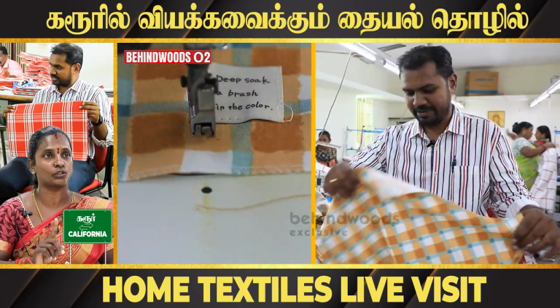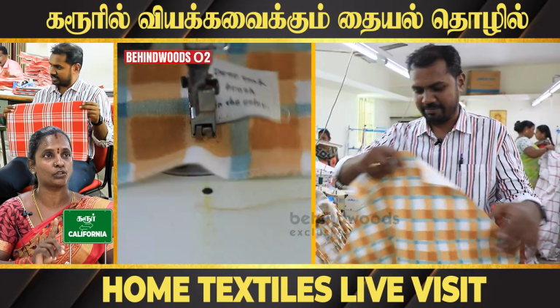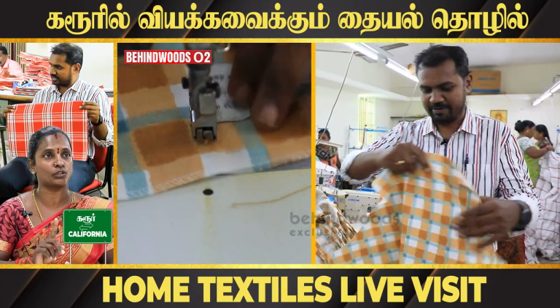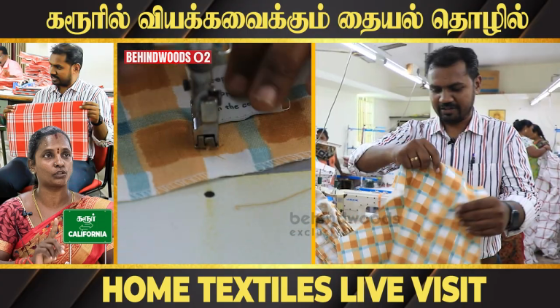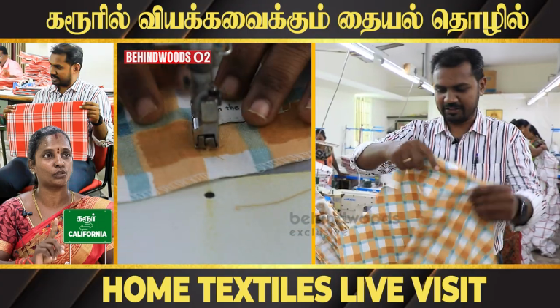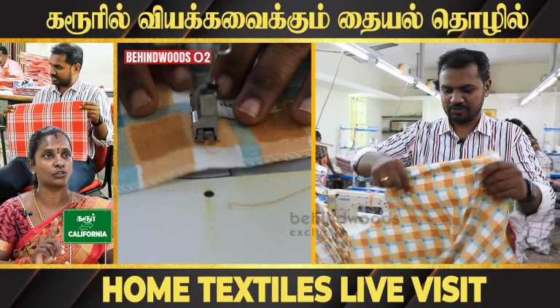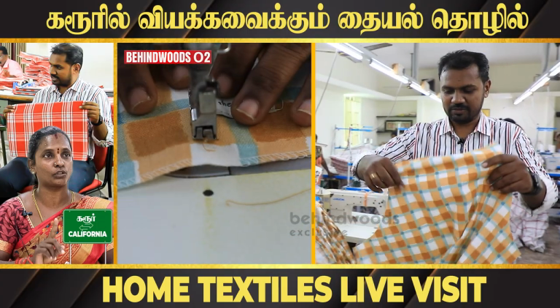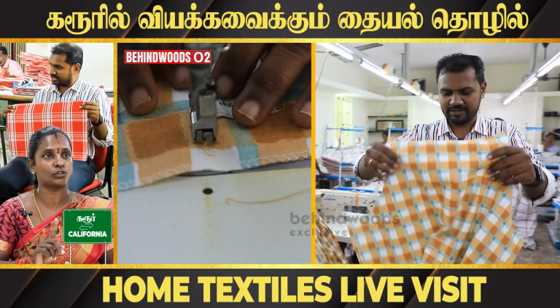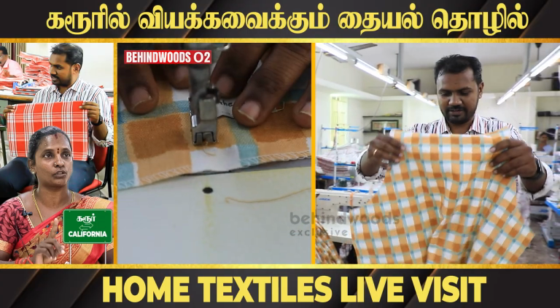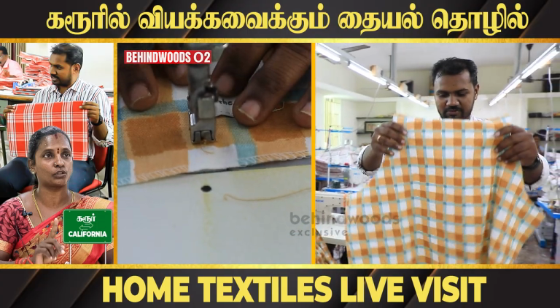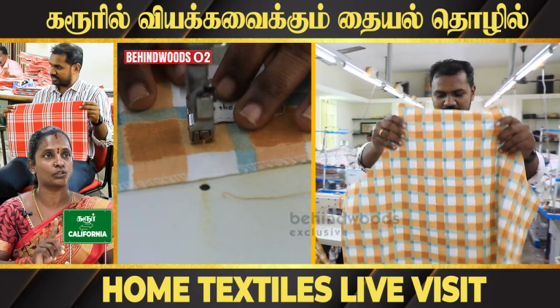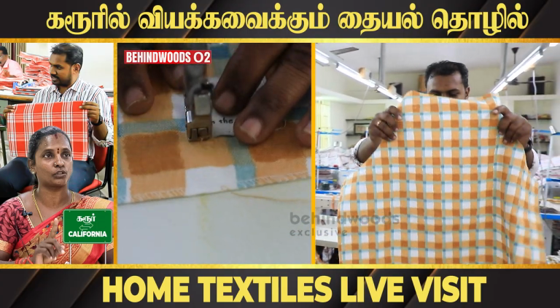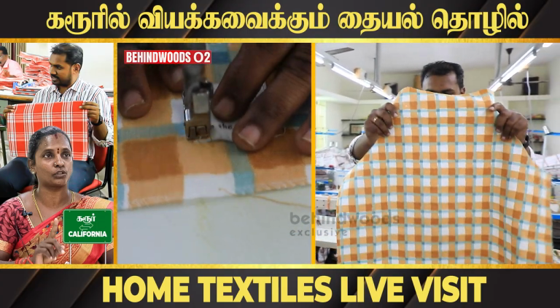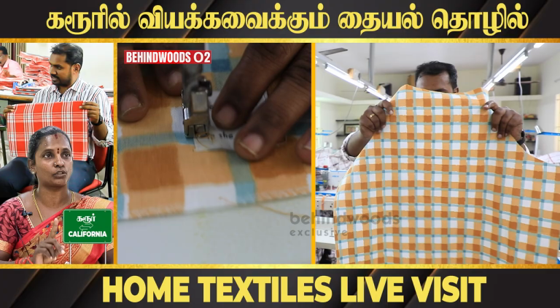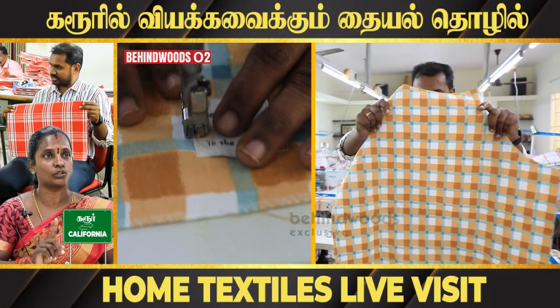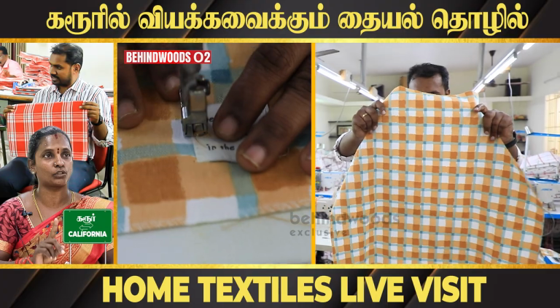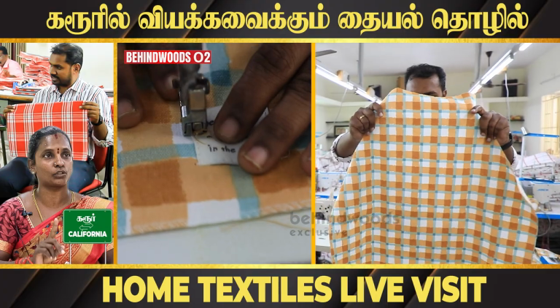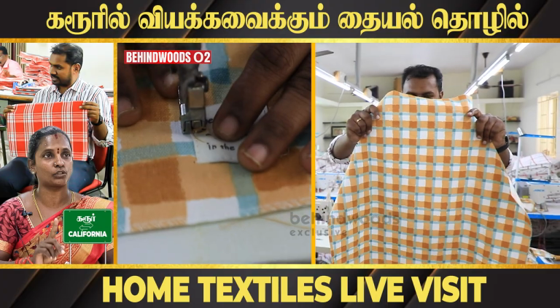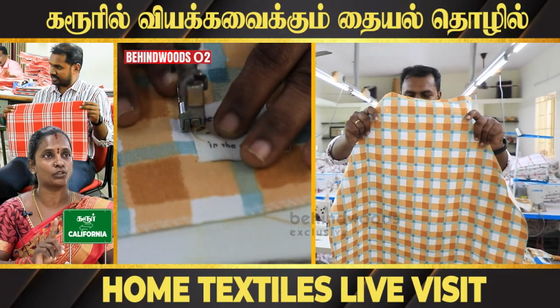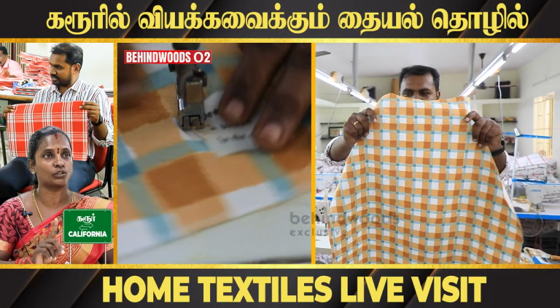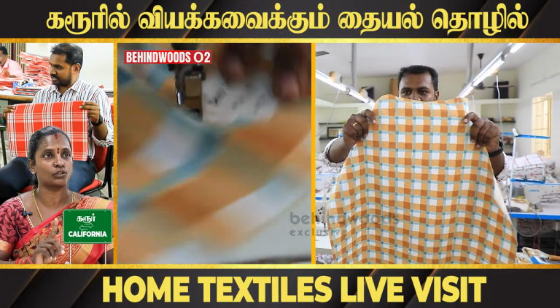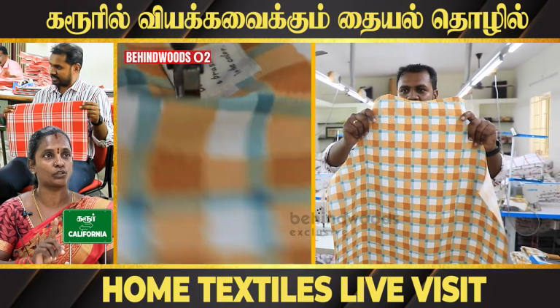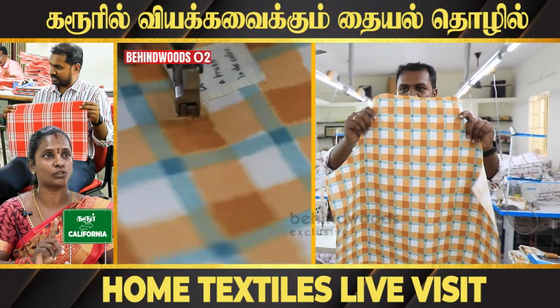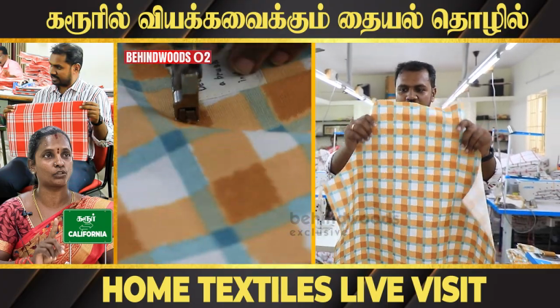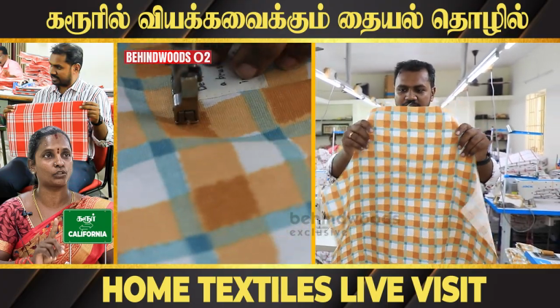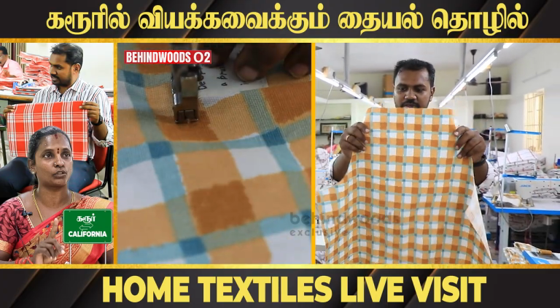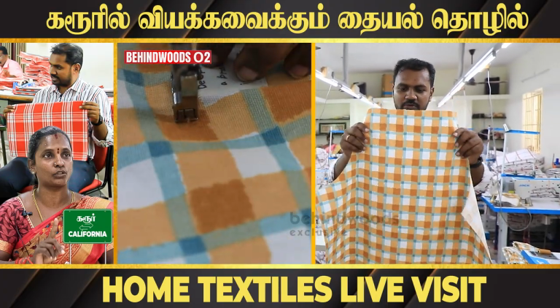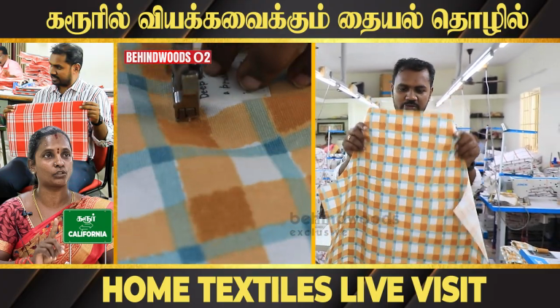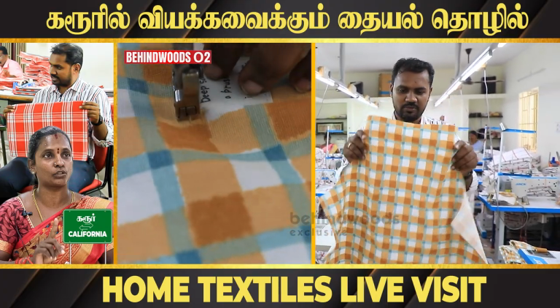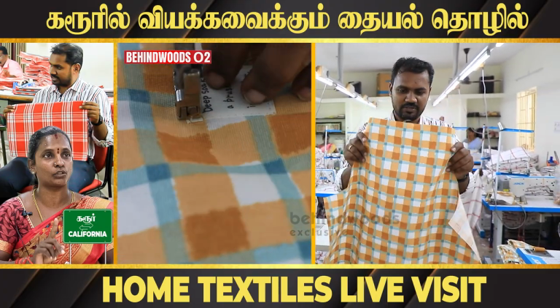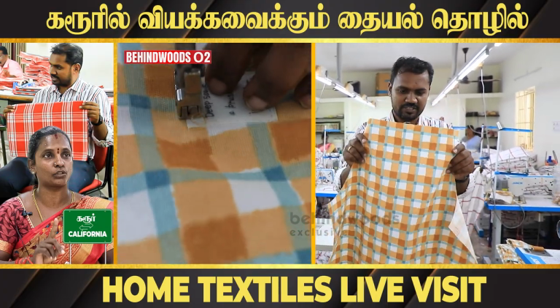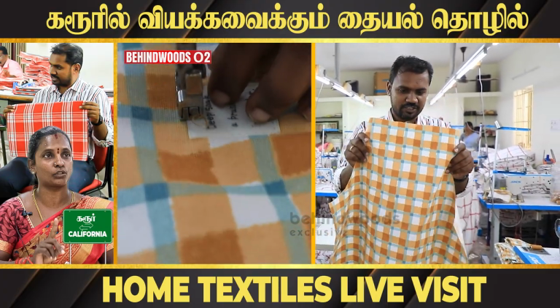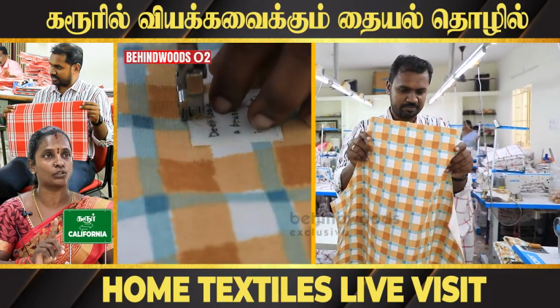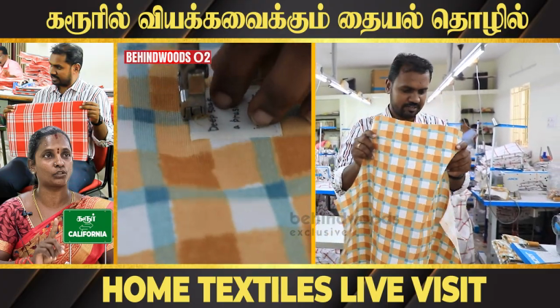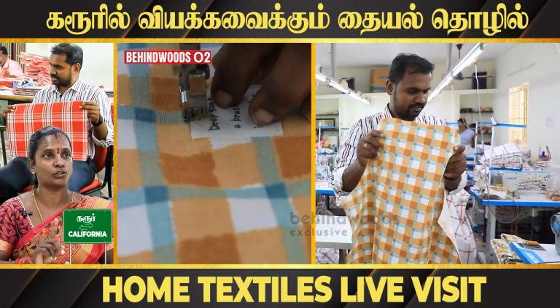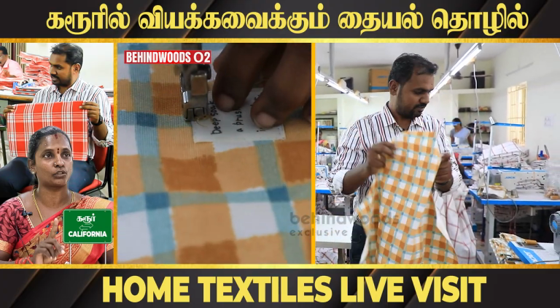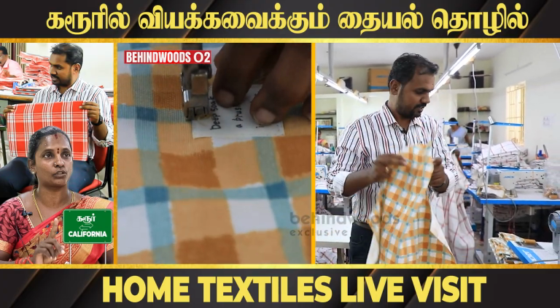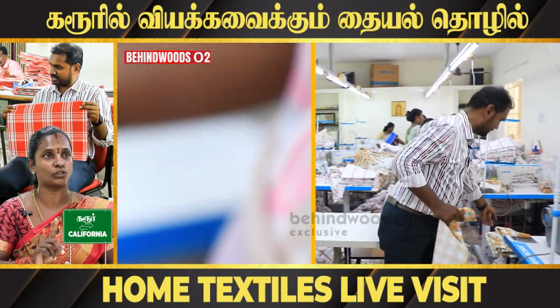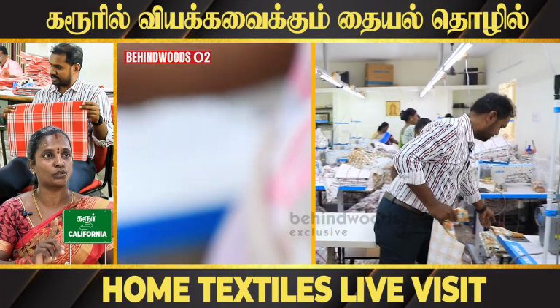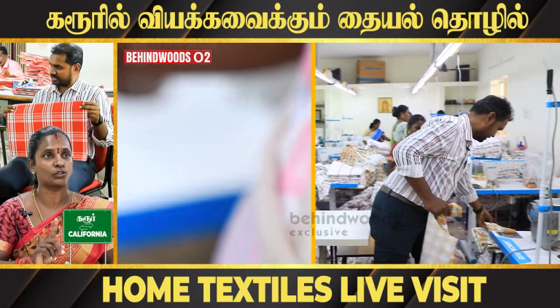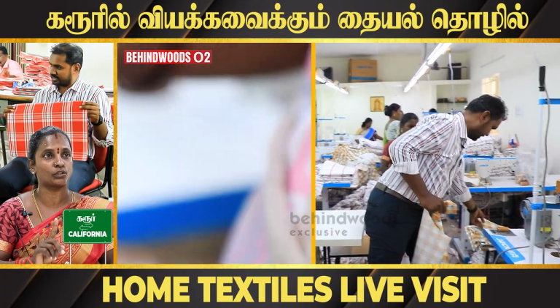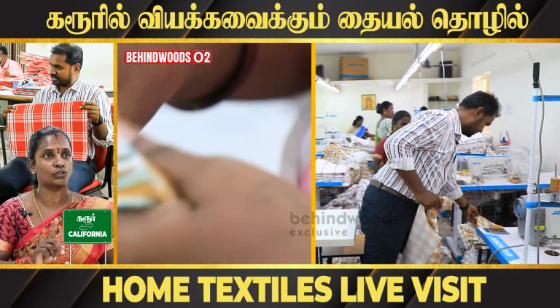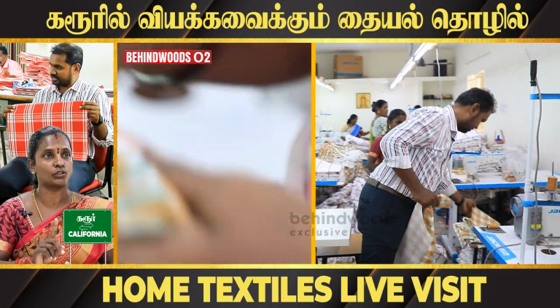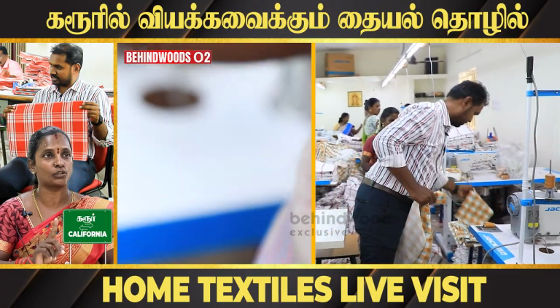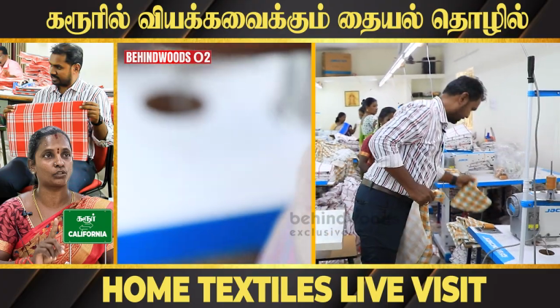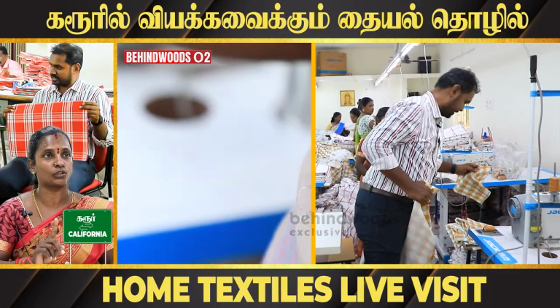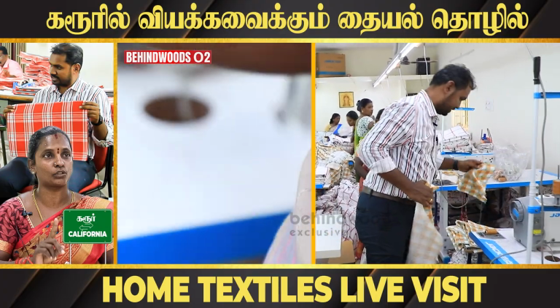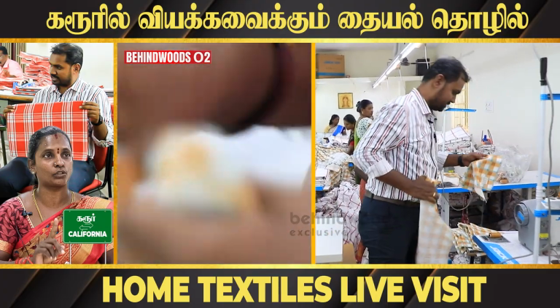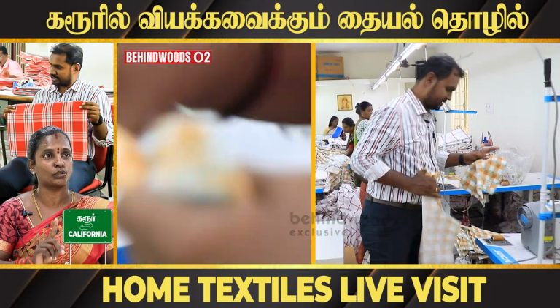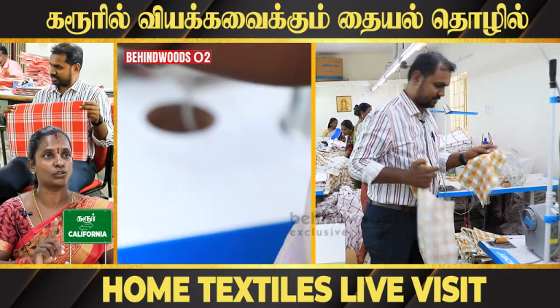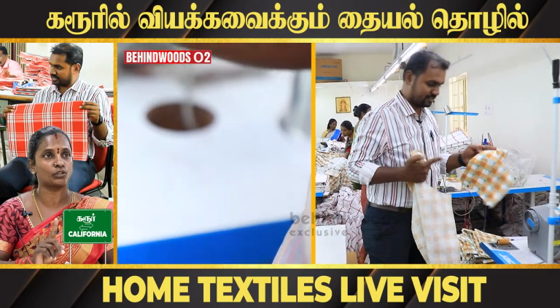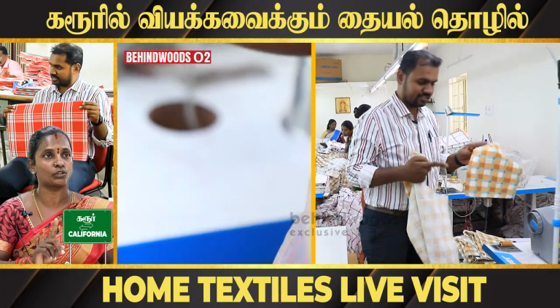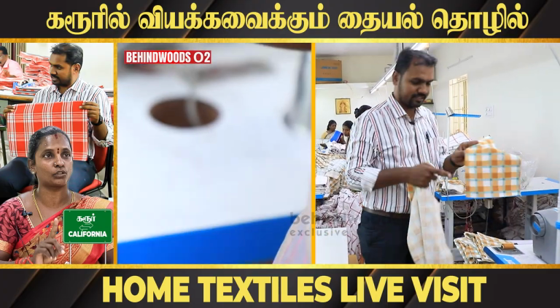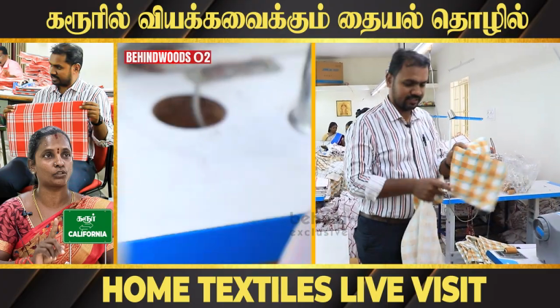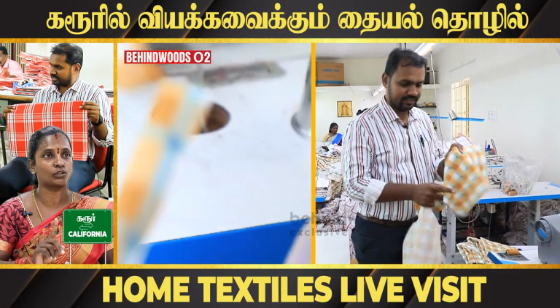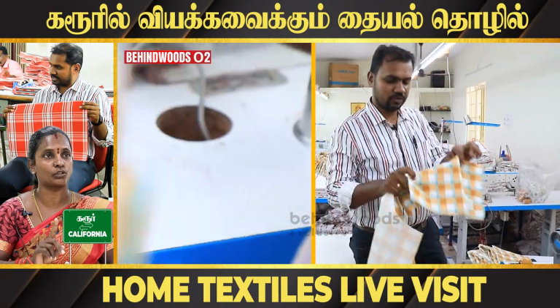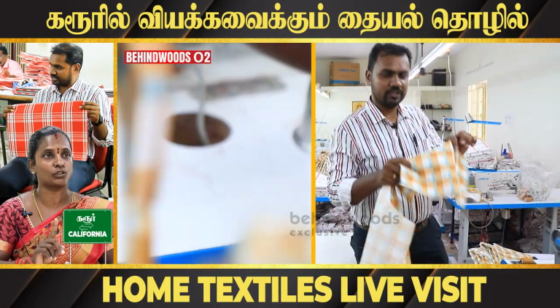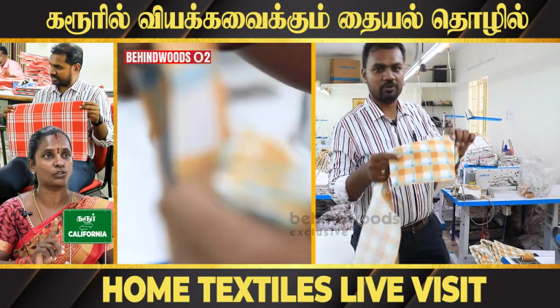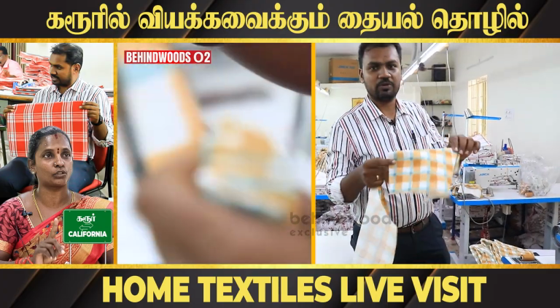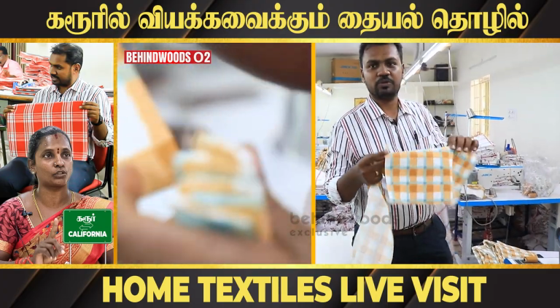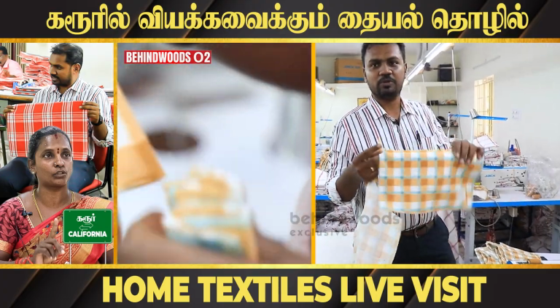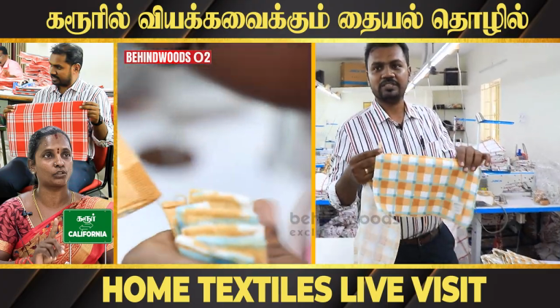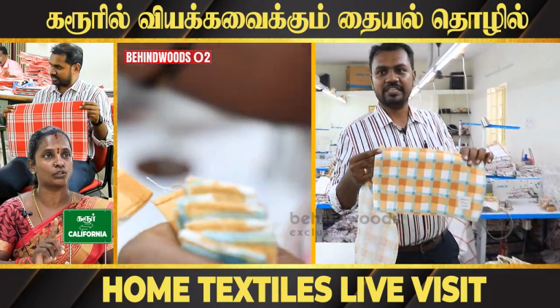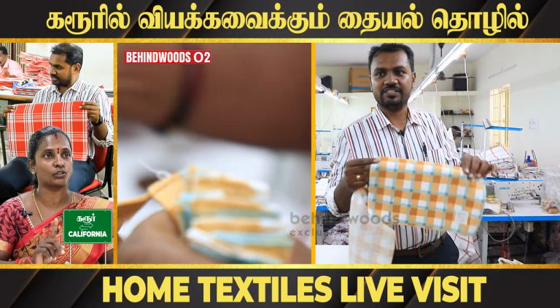Now, you'll have to cut it, stitch it, make a pocket, and make a sand.